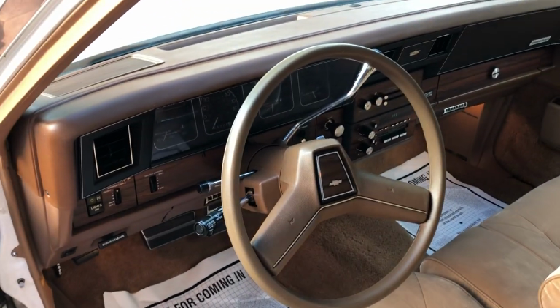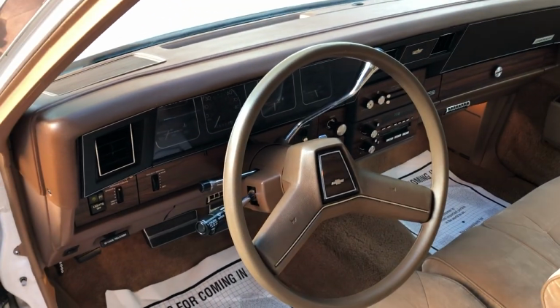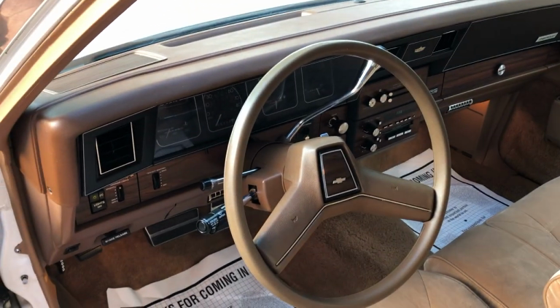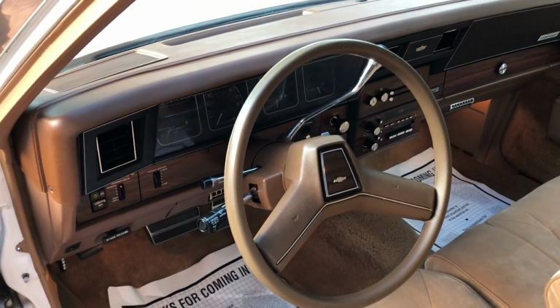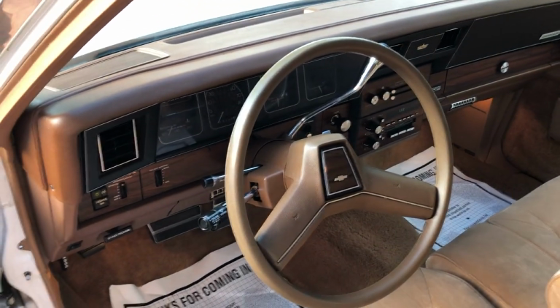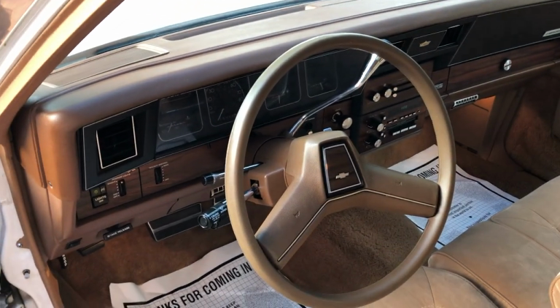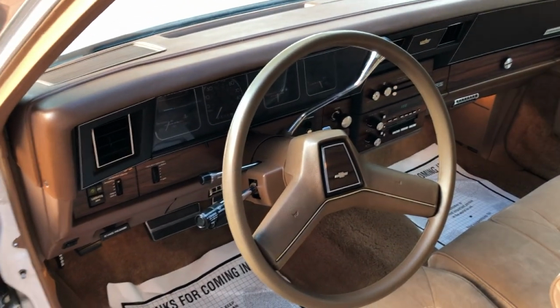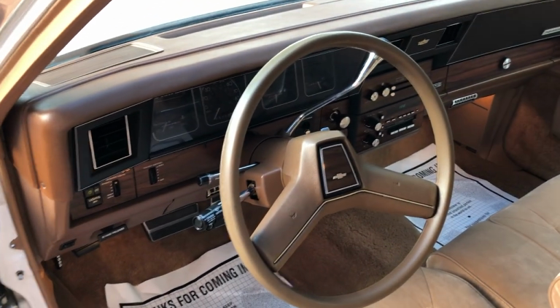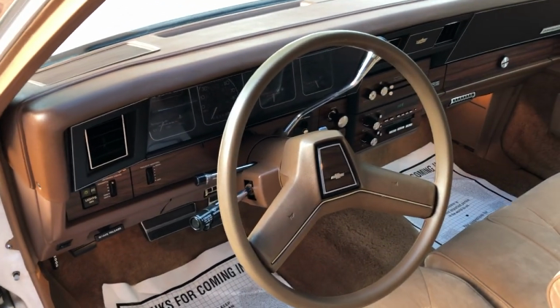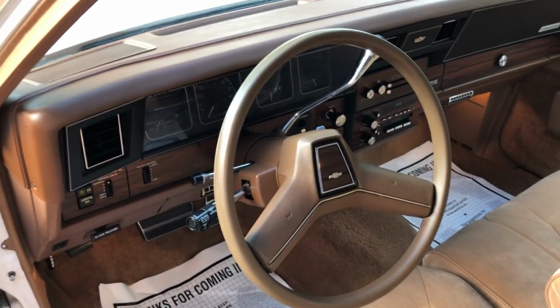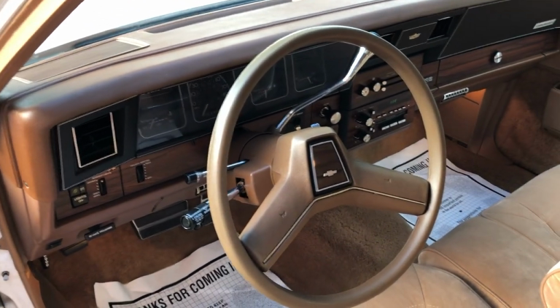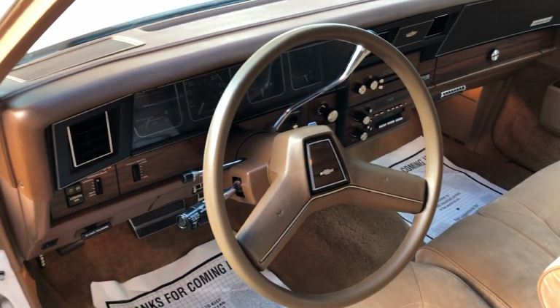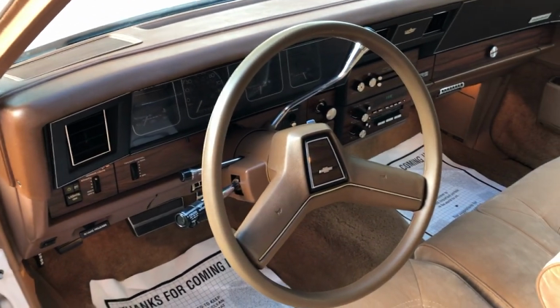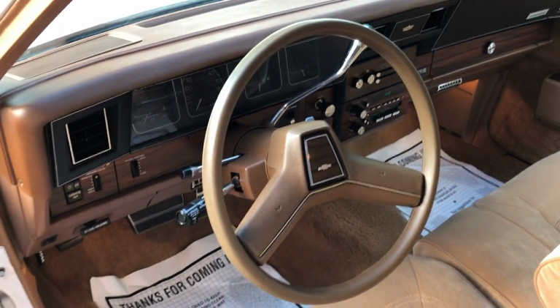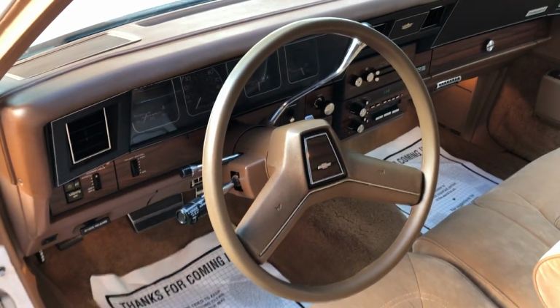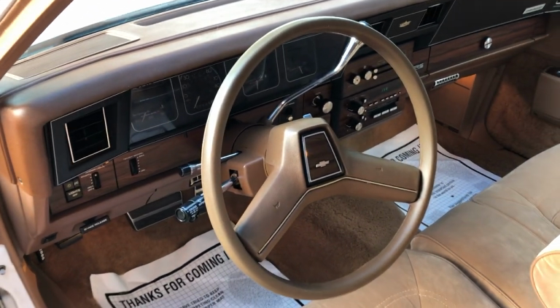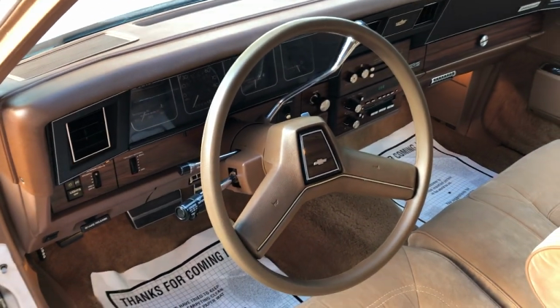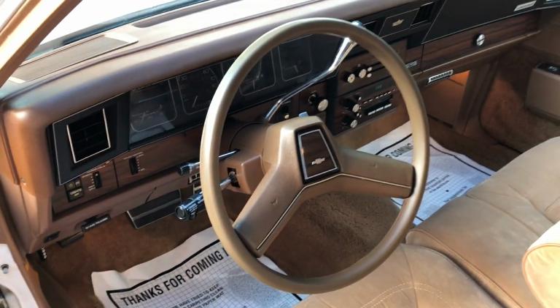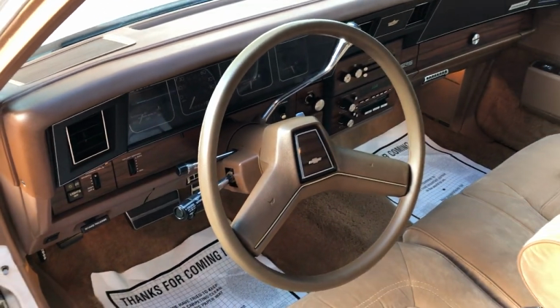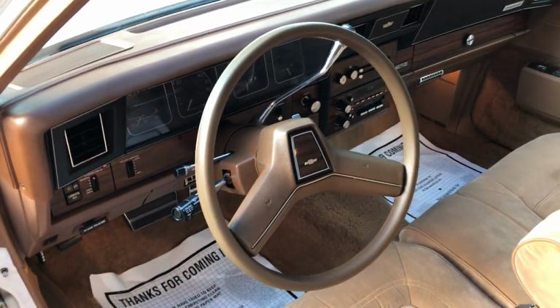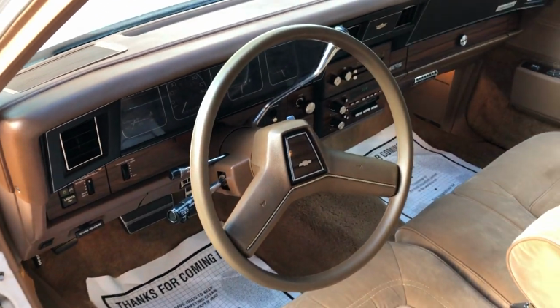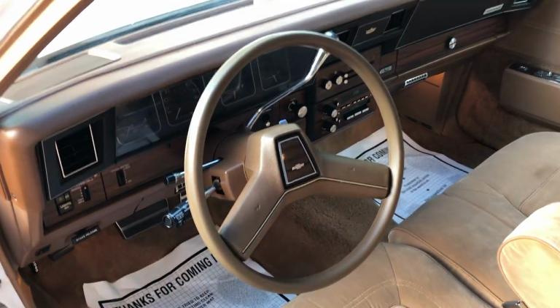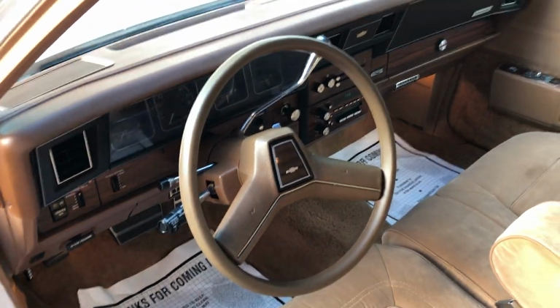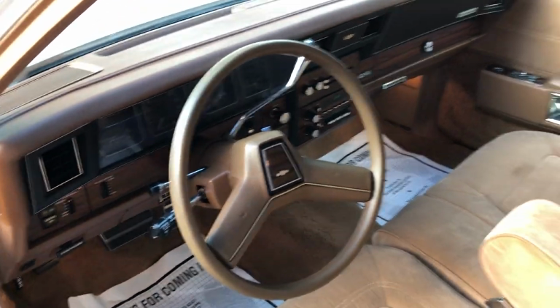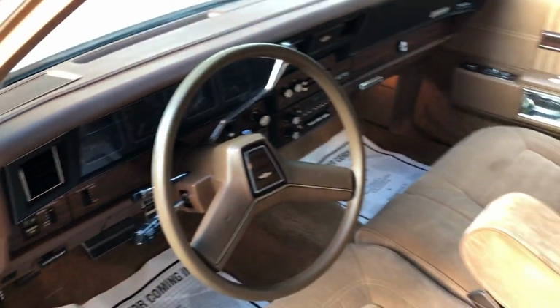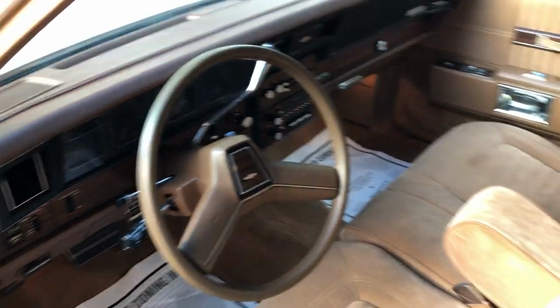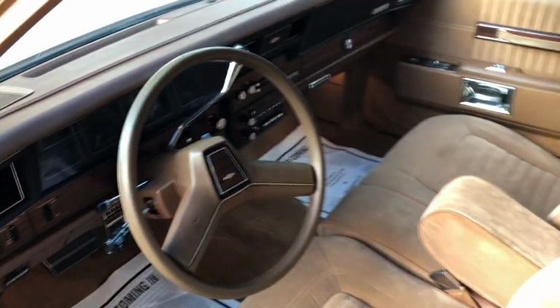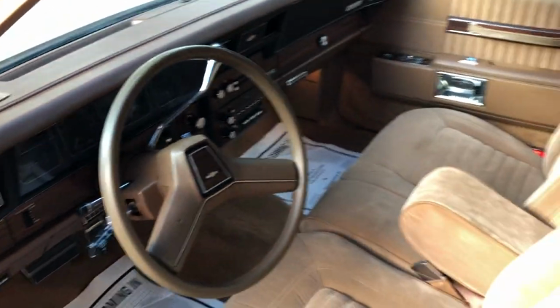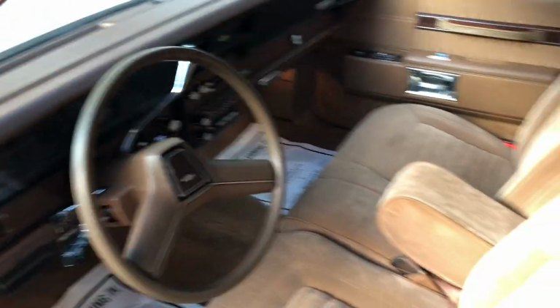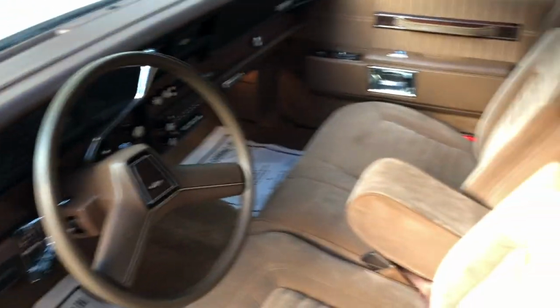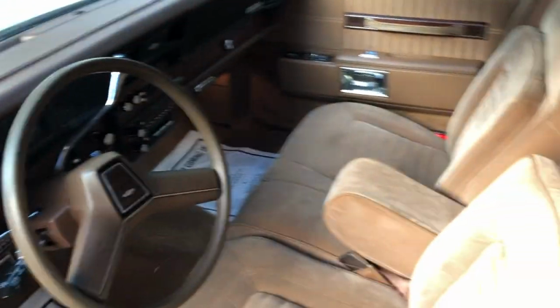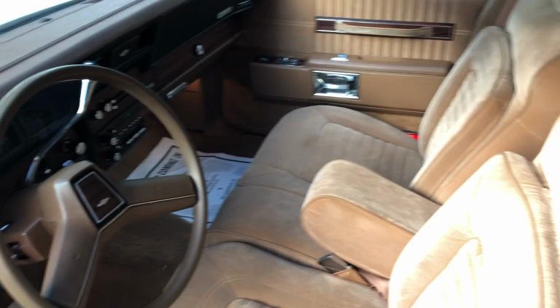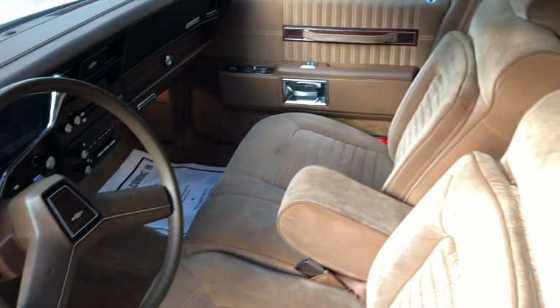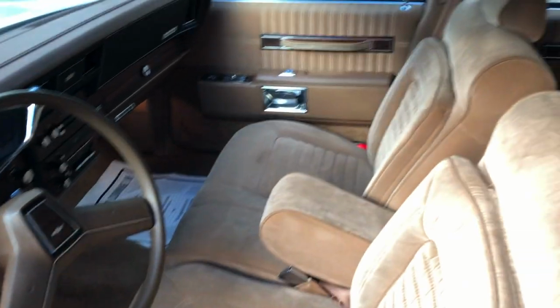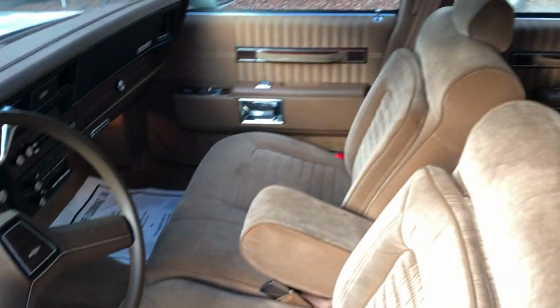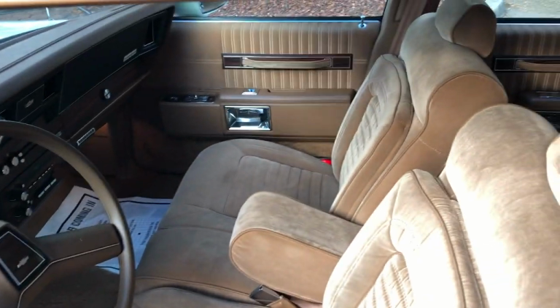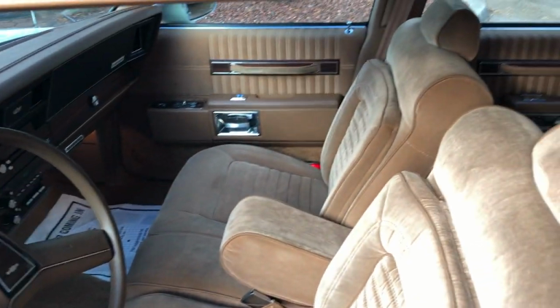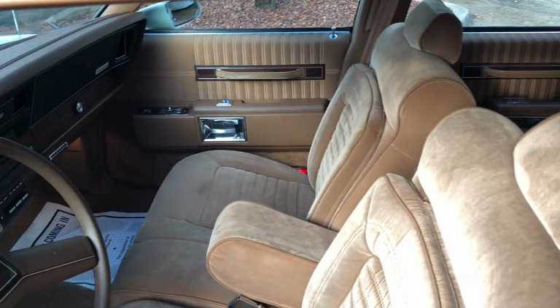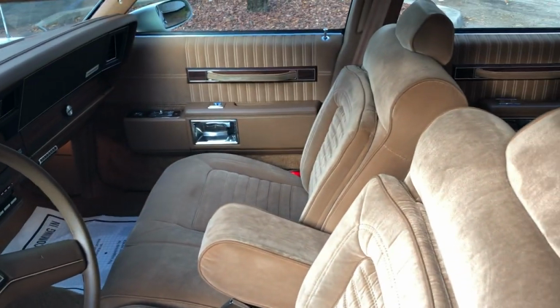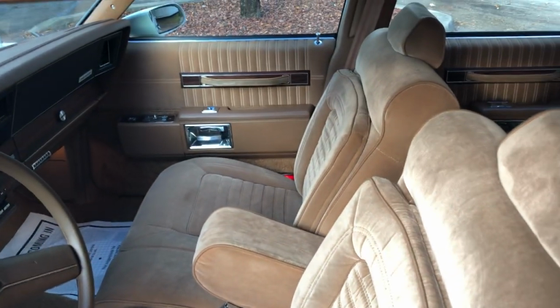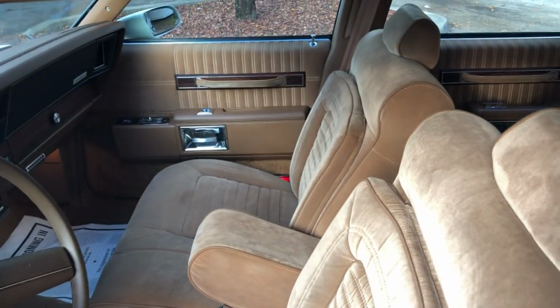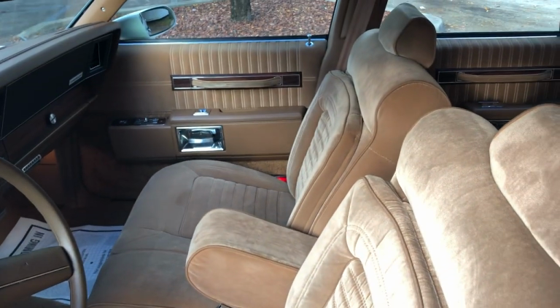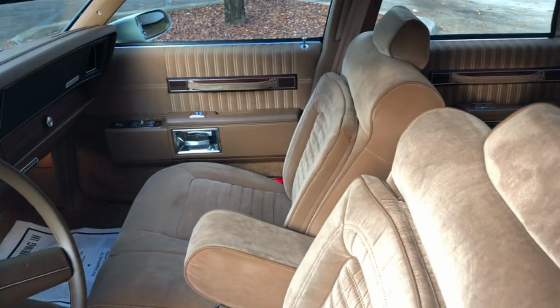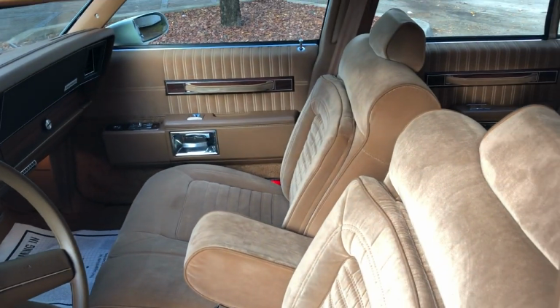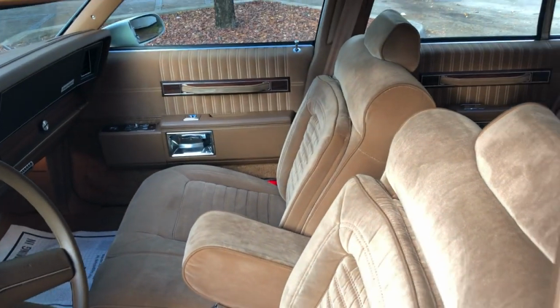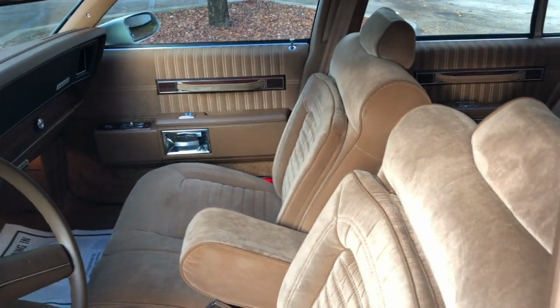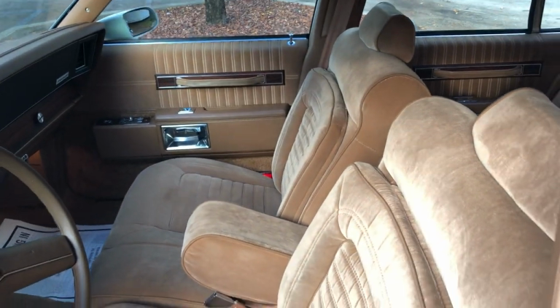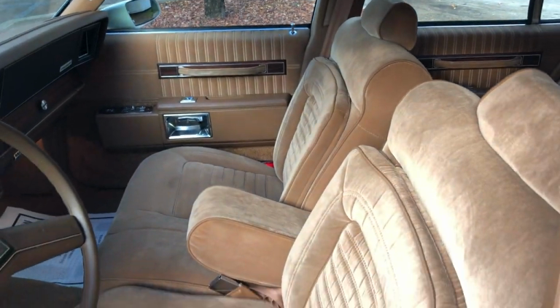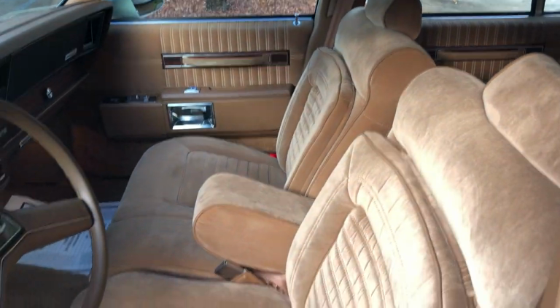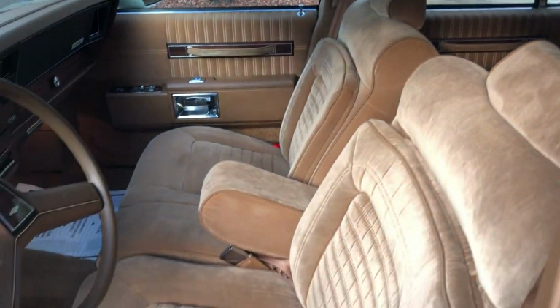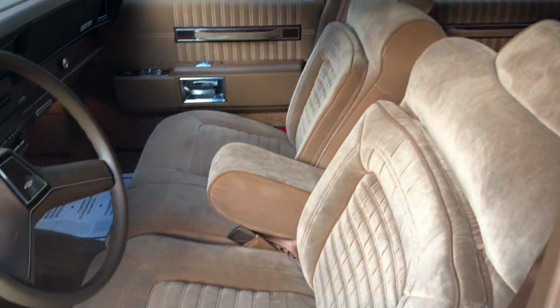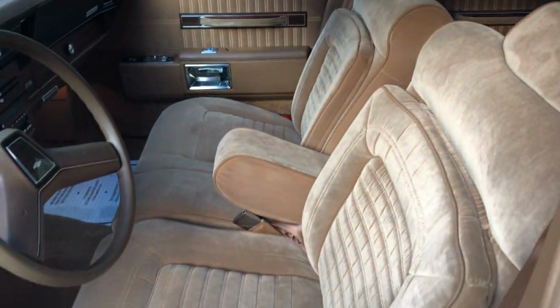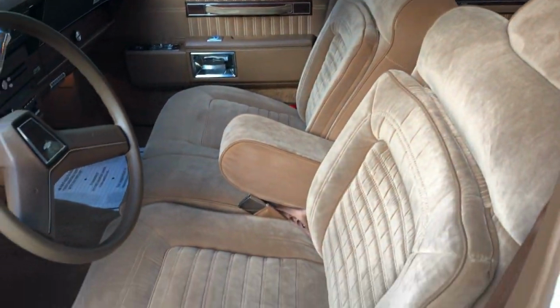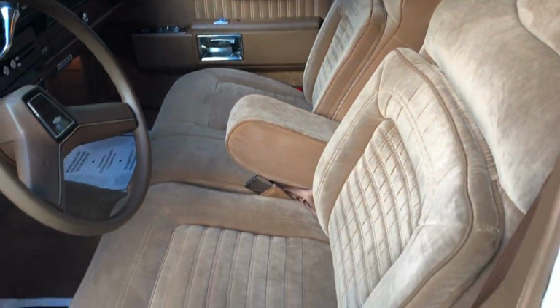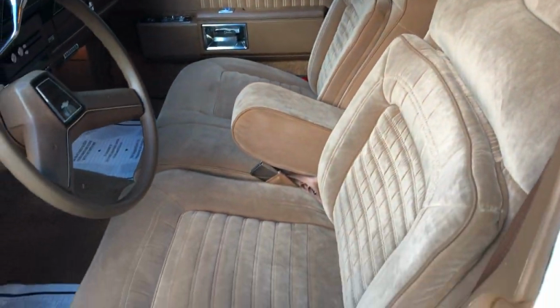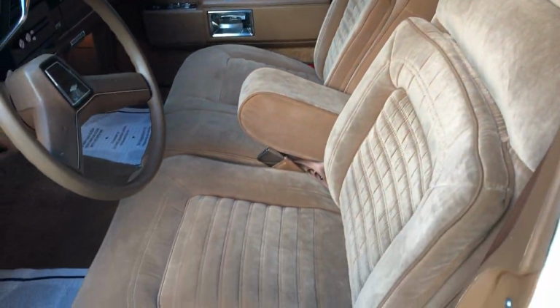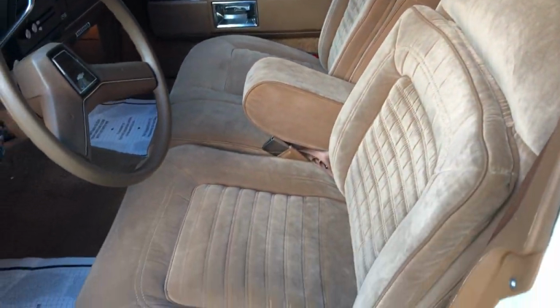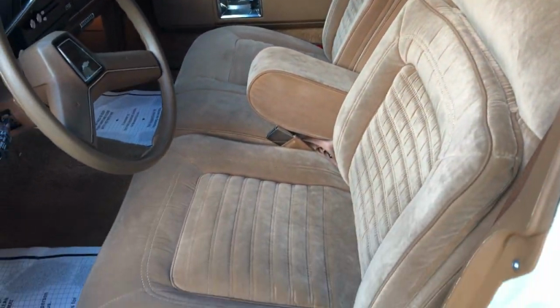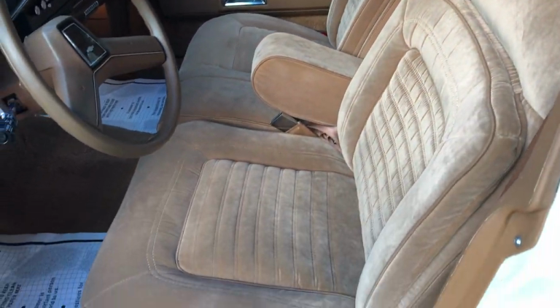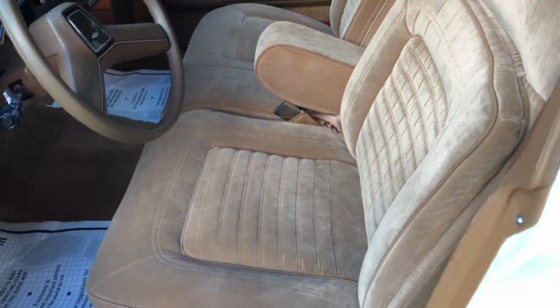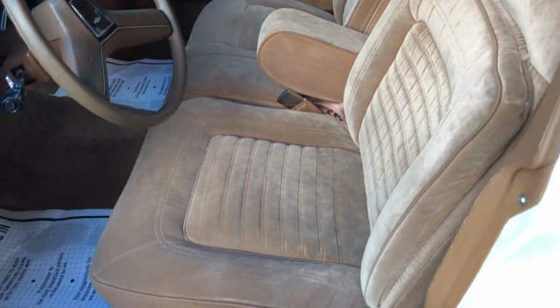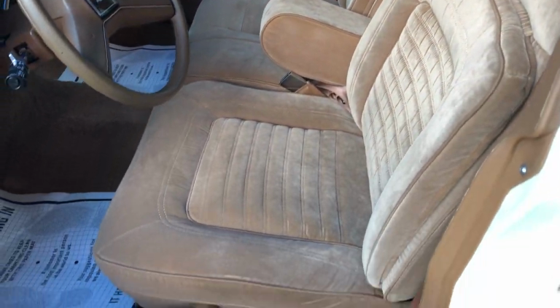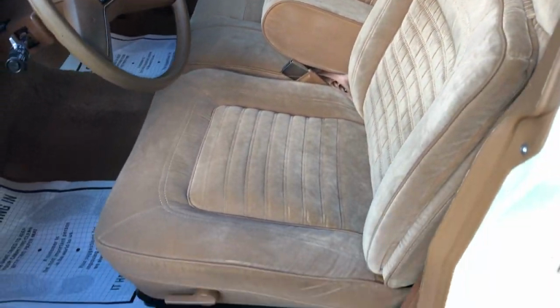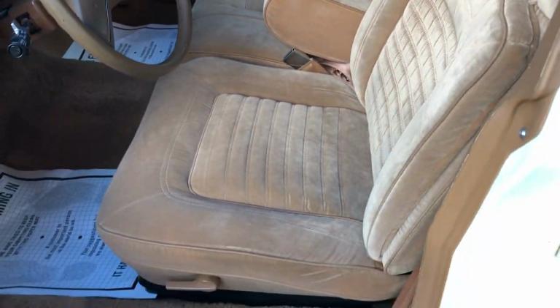It shows 65,000 miles on the odometer. Remember, it's a five-digit odometer. We can only tell you what's on it — it's up to you.